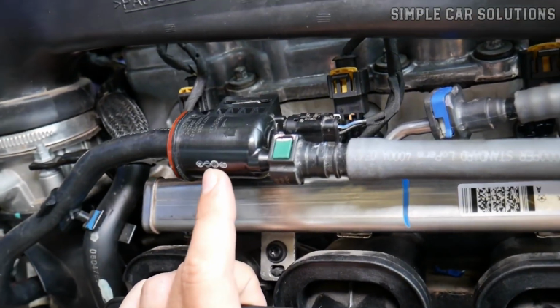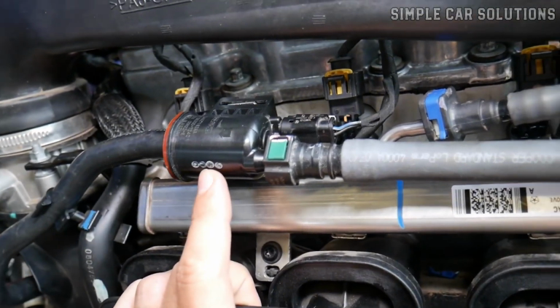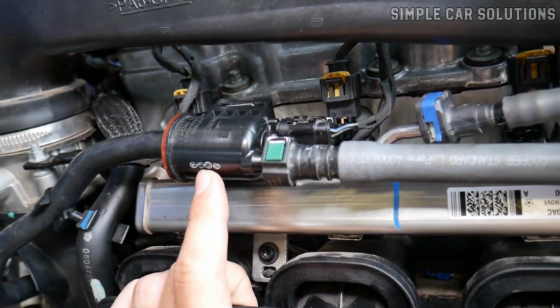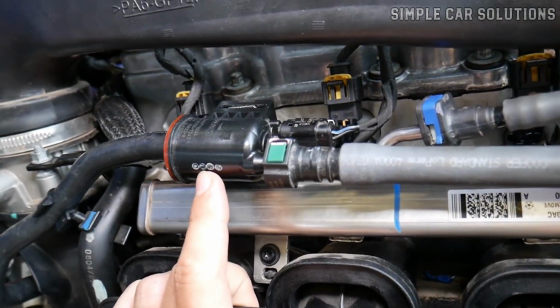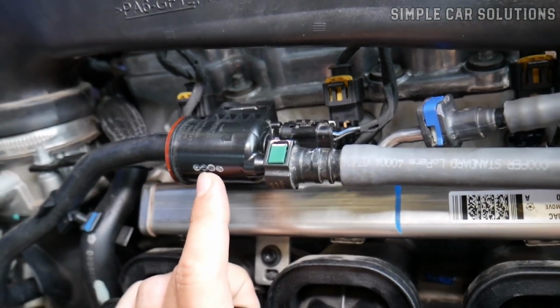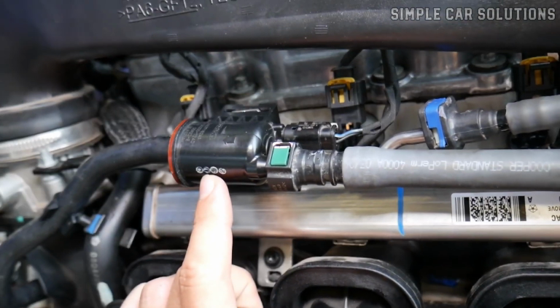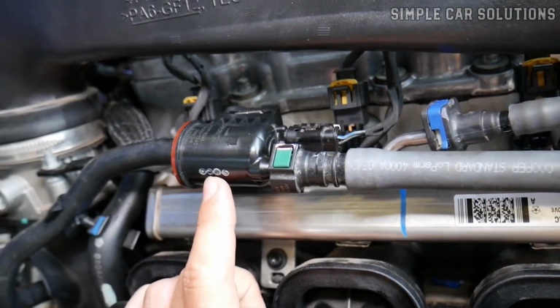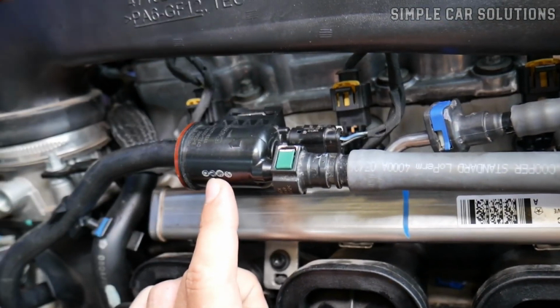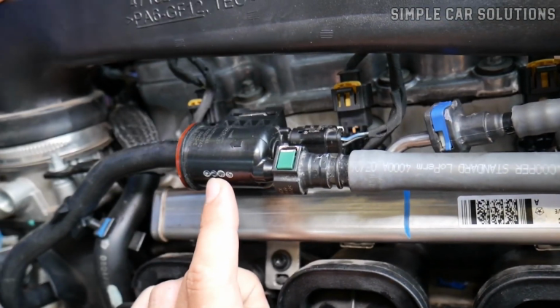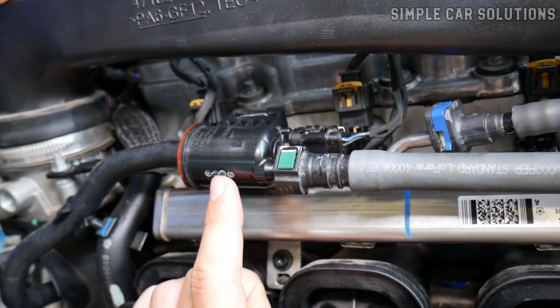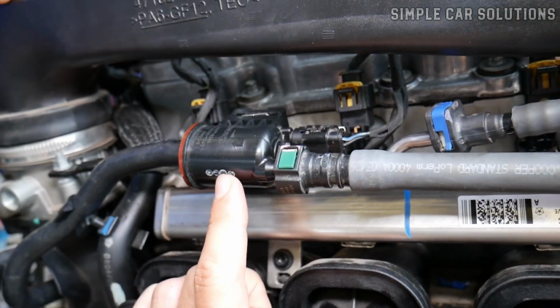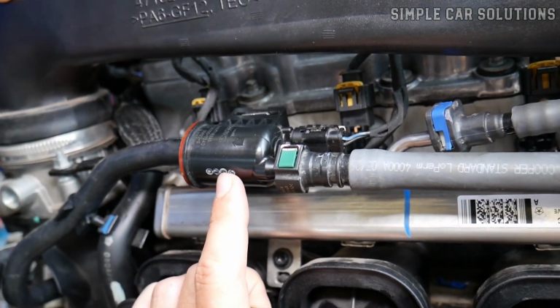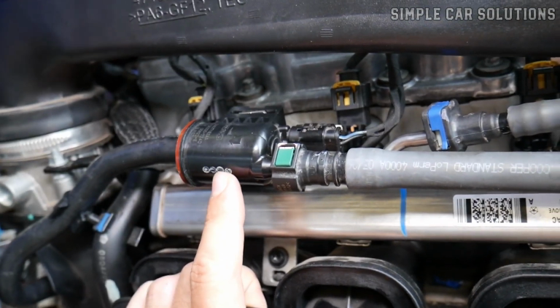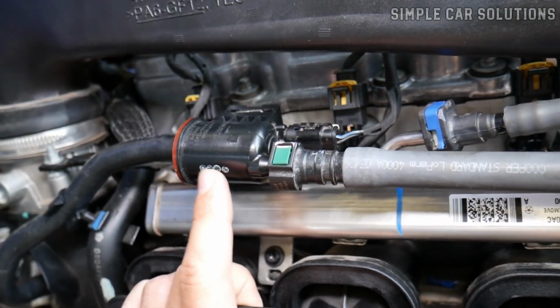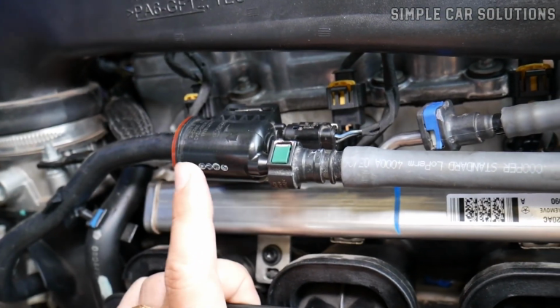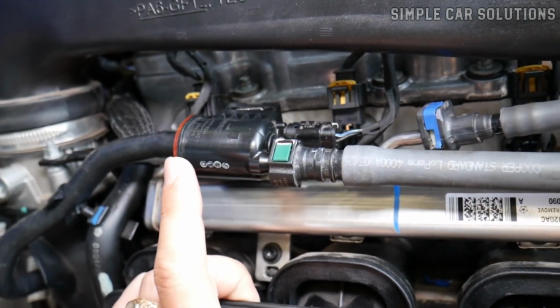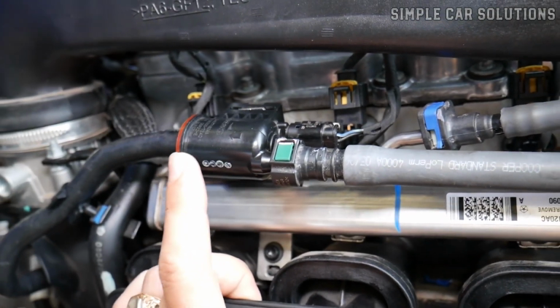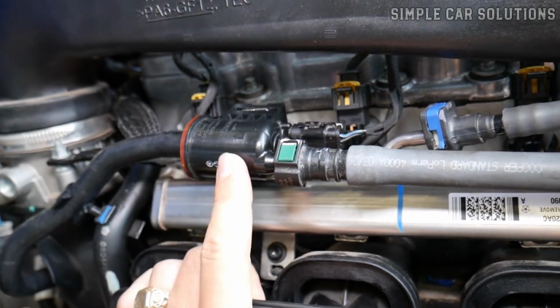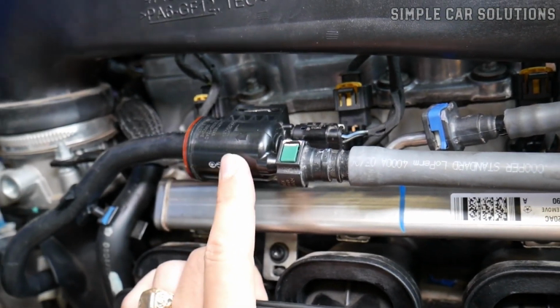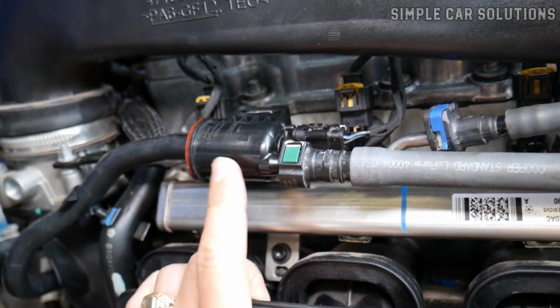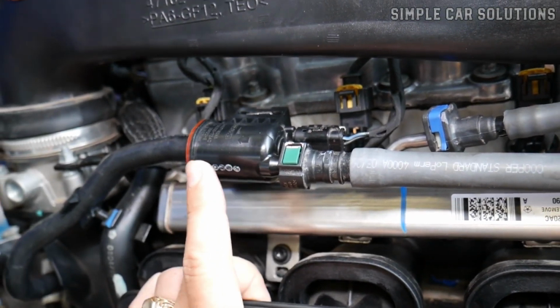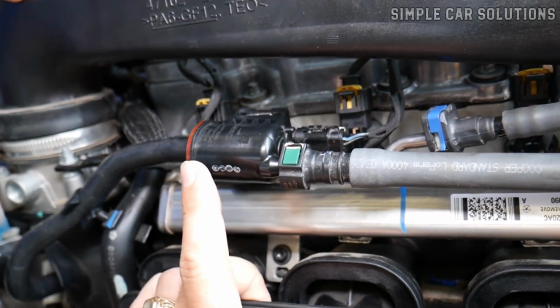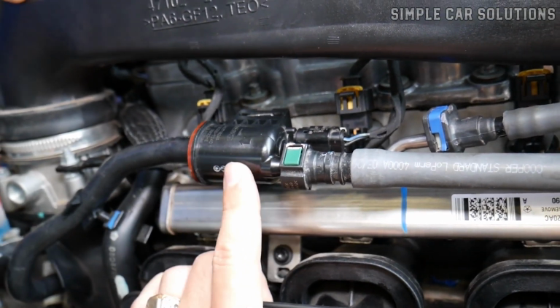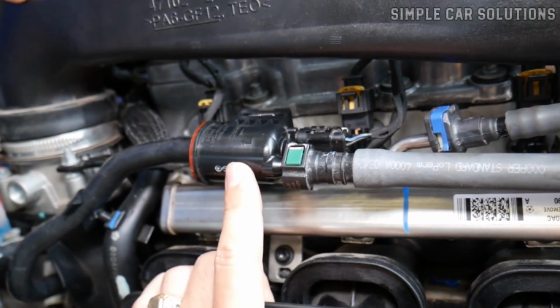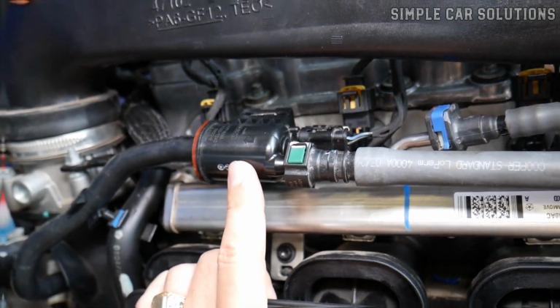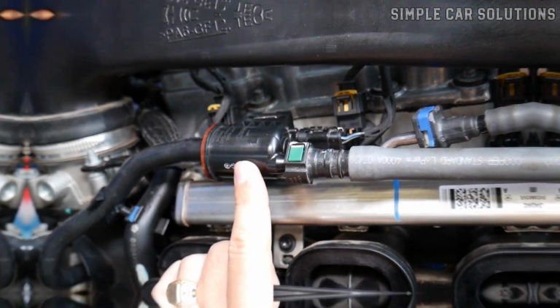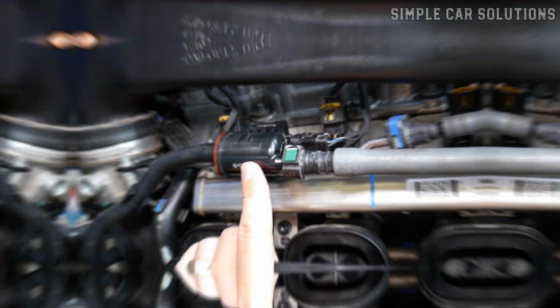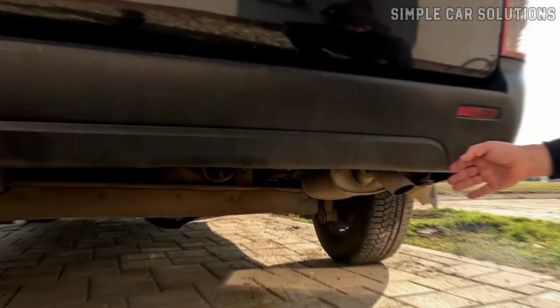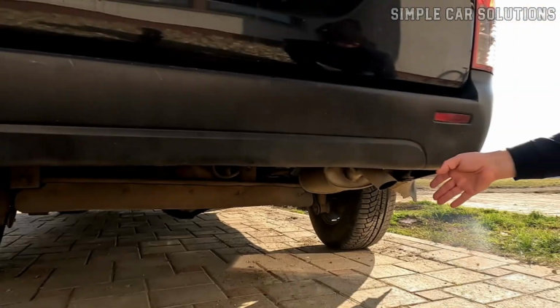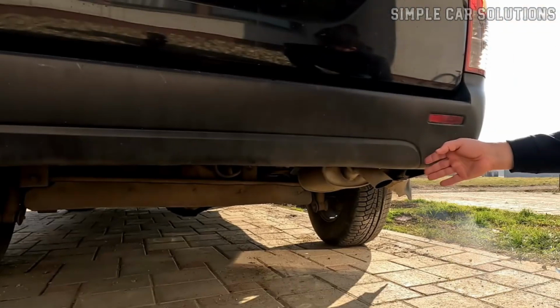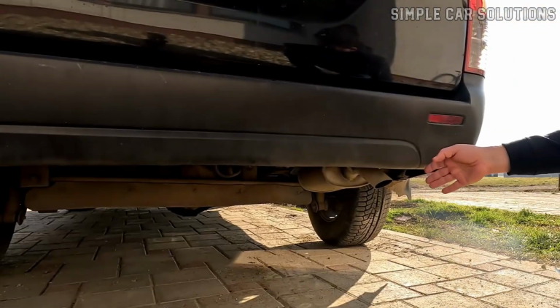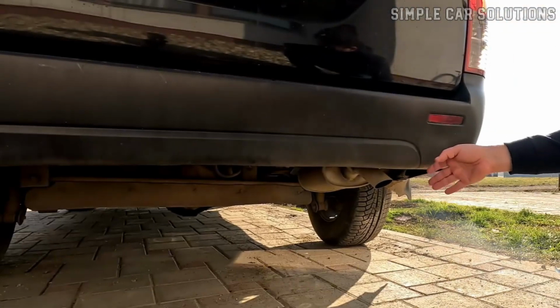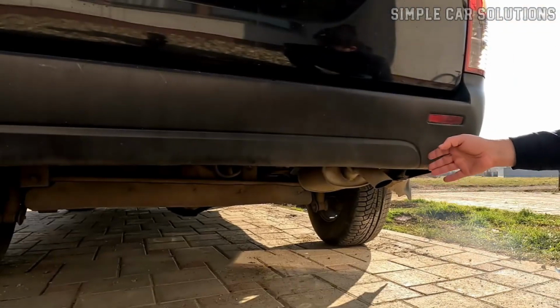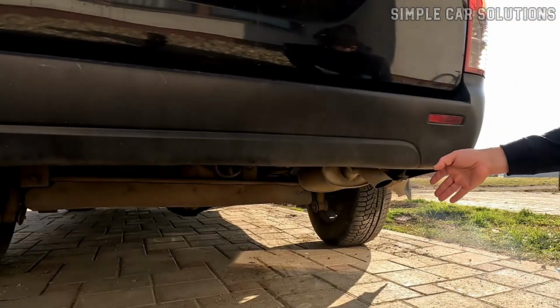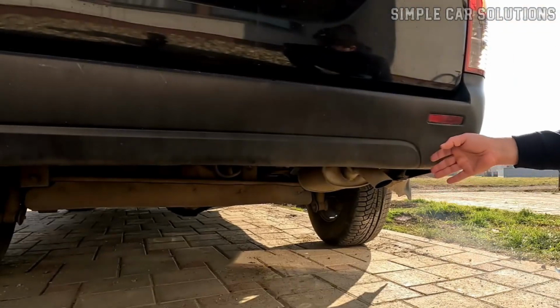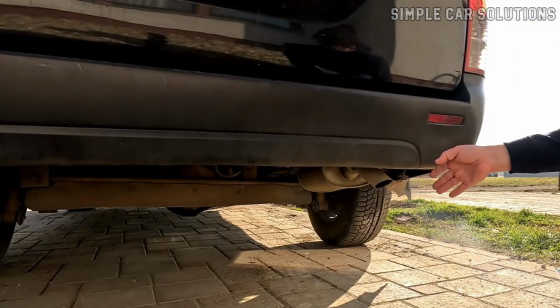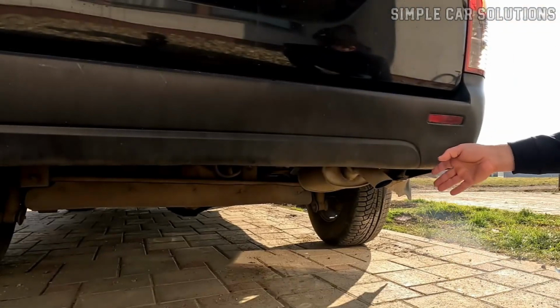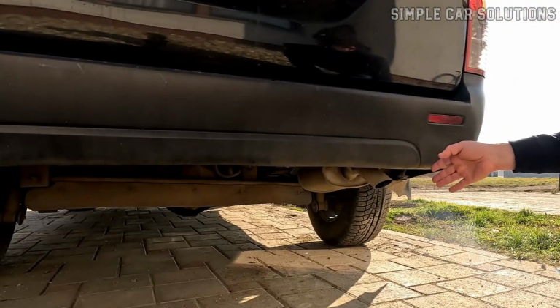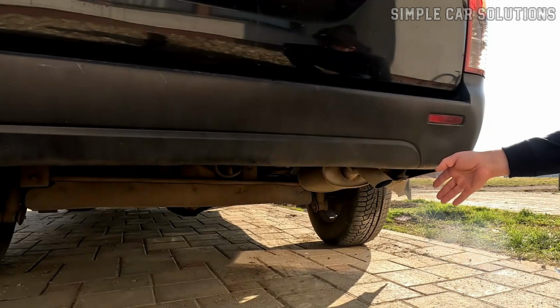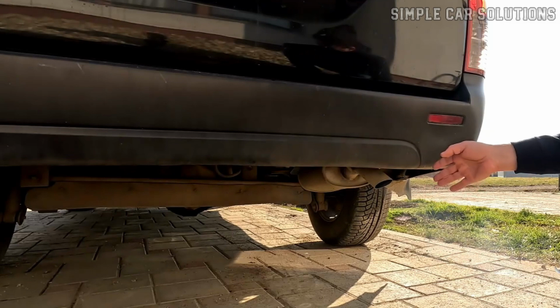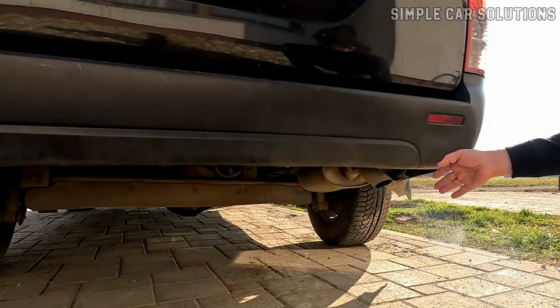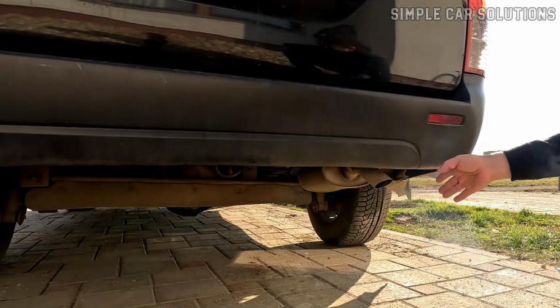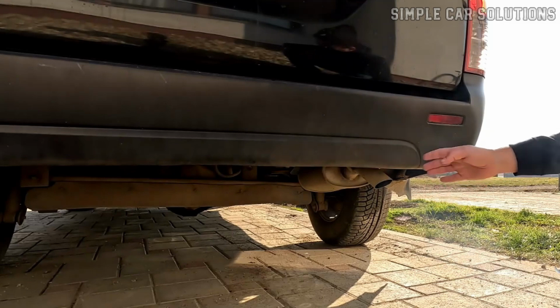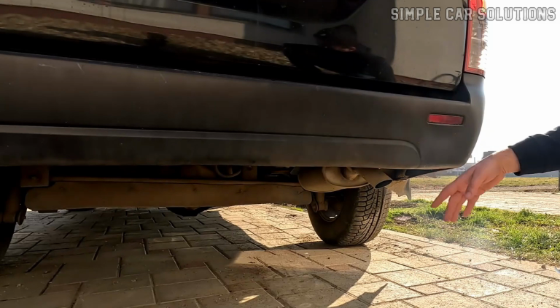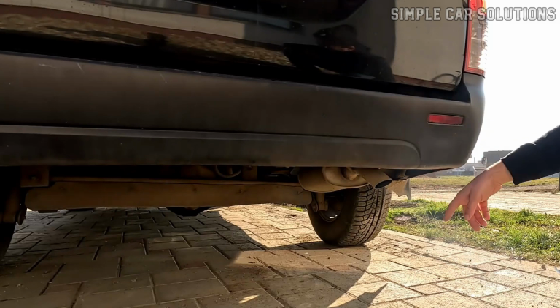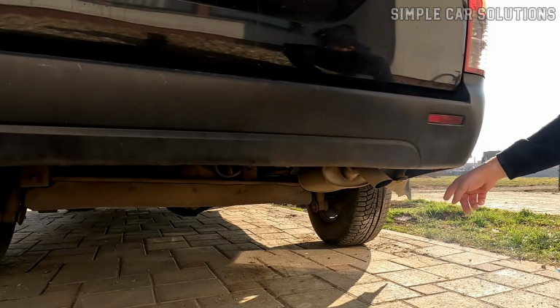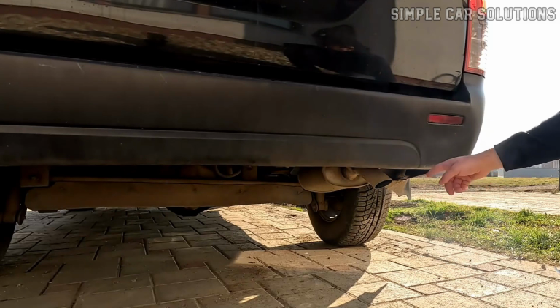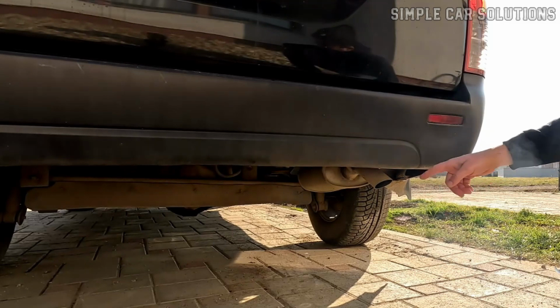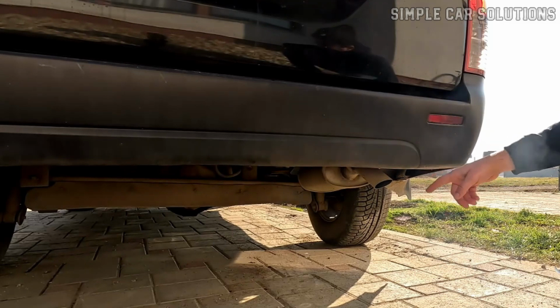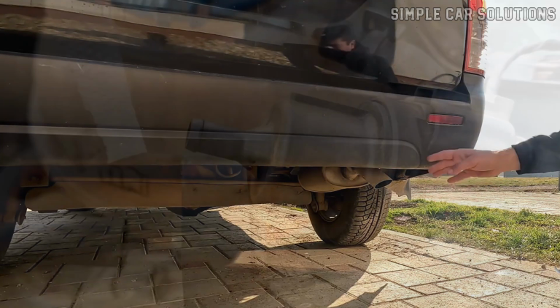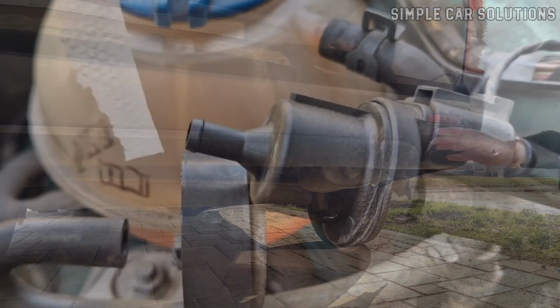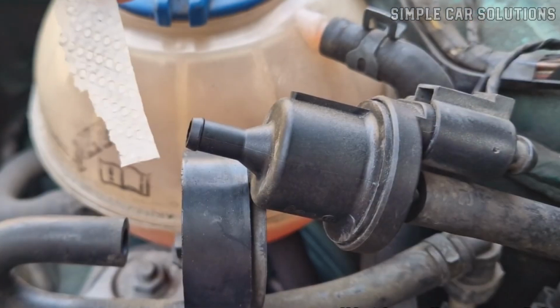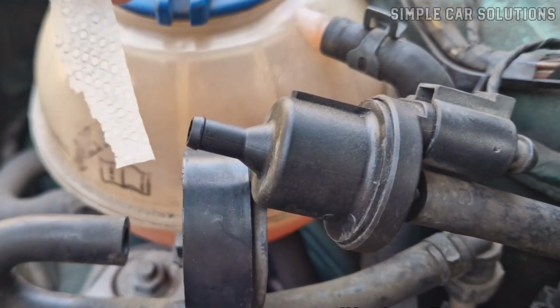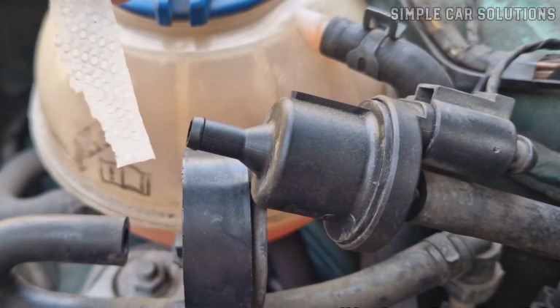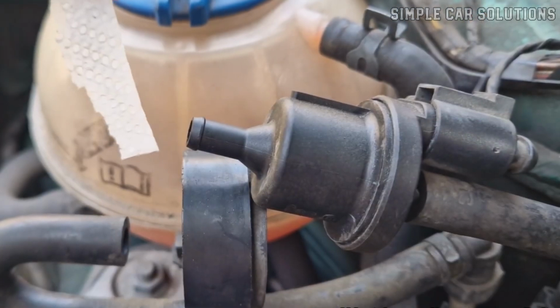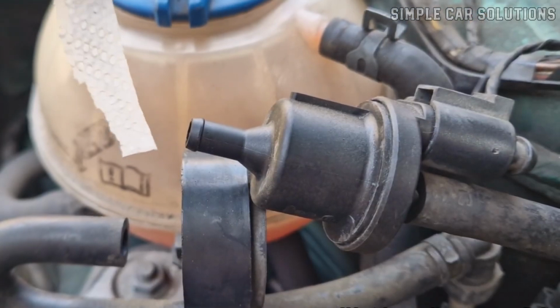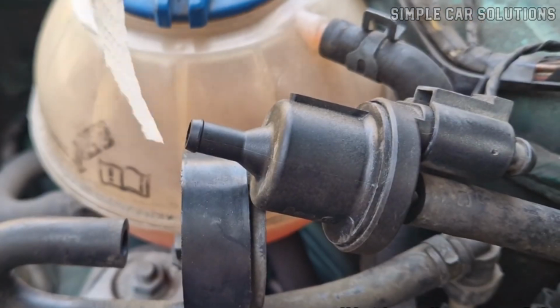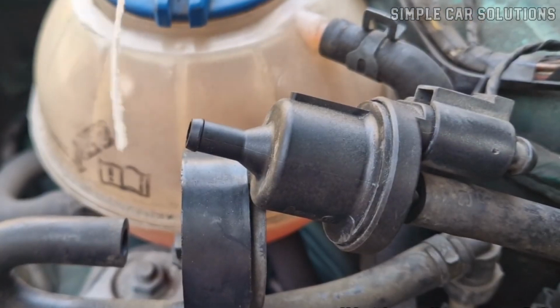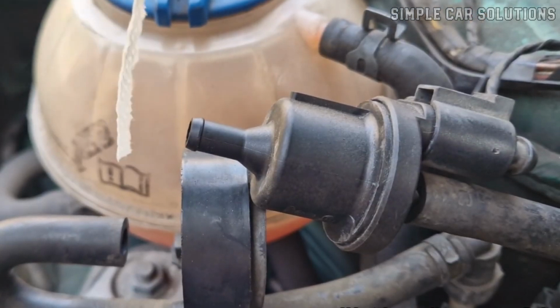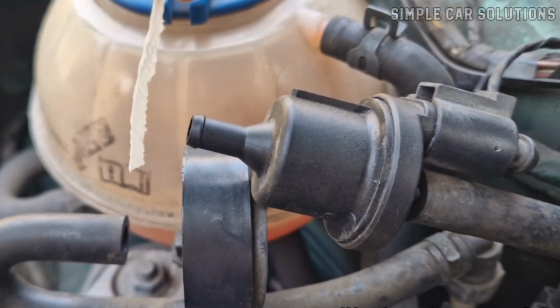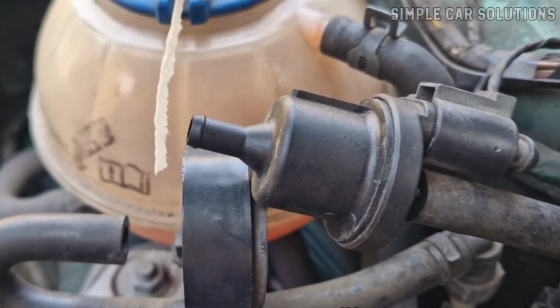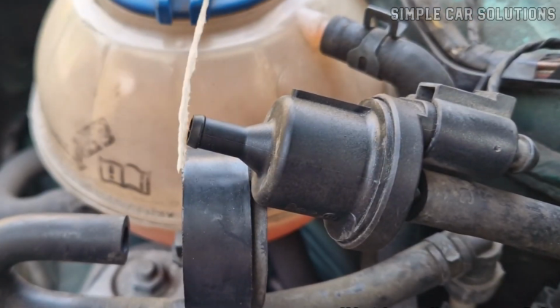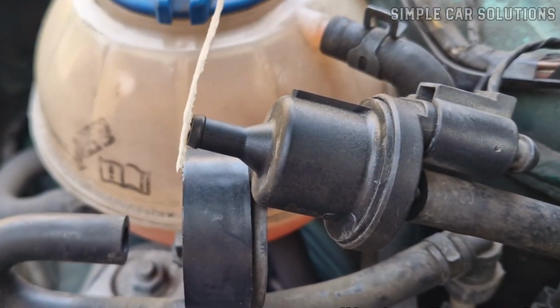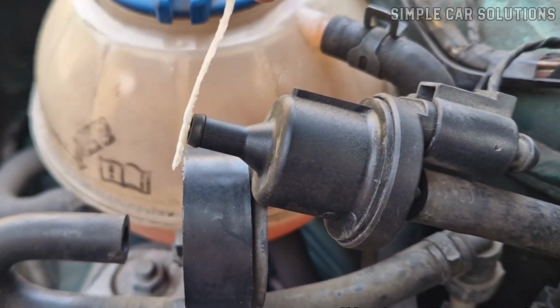If you suspect your vehicle's purge valve is stuck closed, in this video I wanted to go over common symptoms and how to check if that's the case.